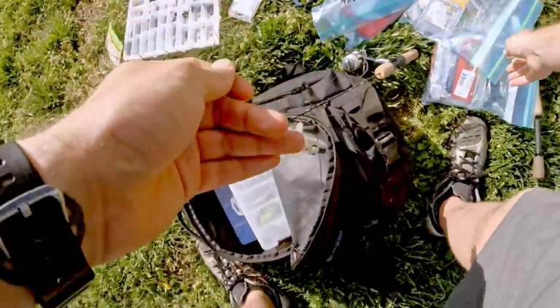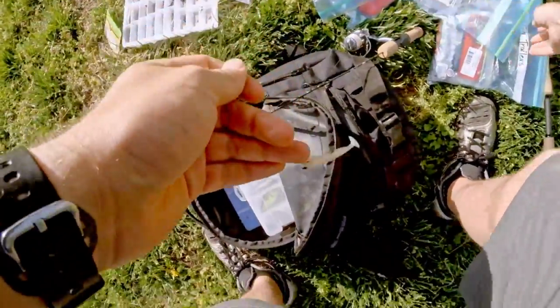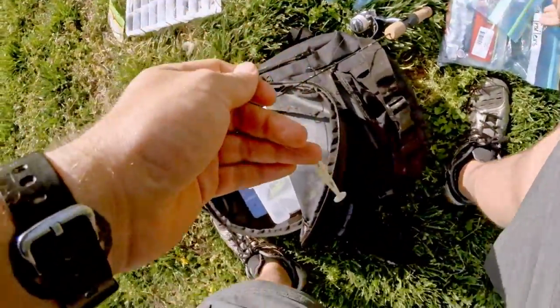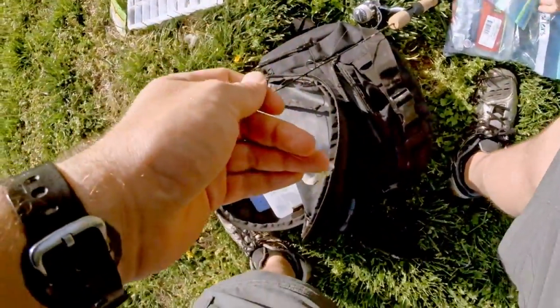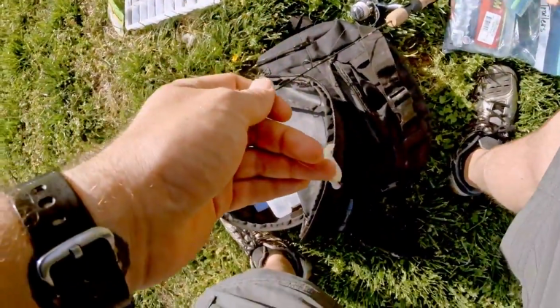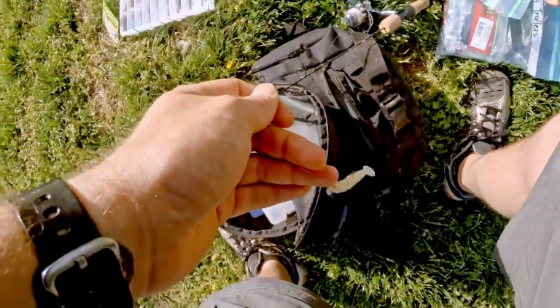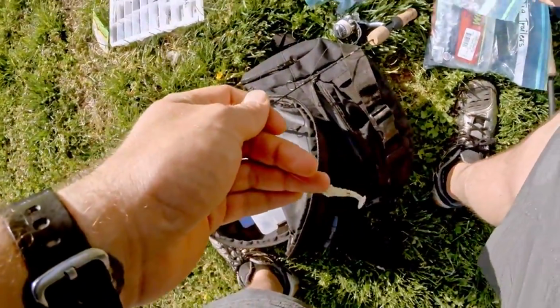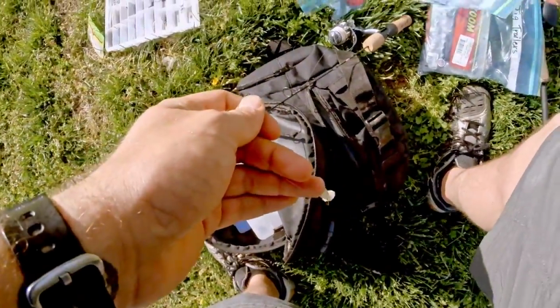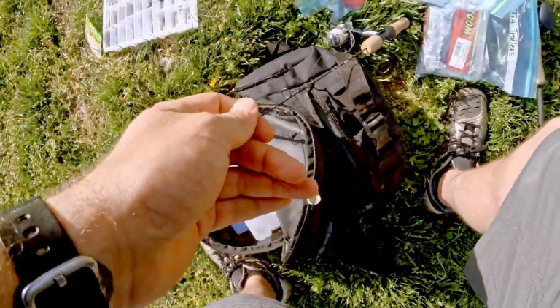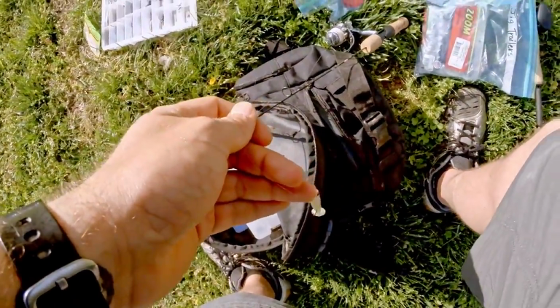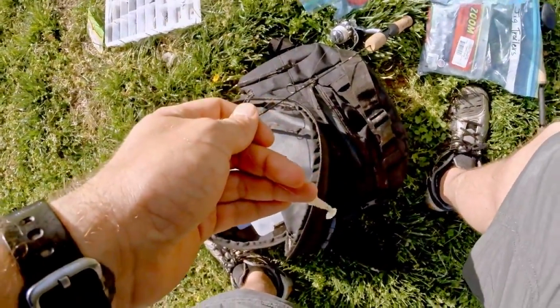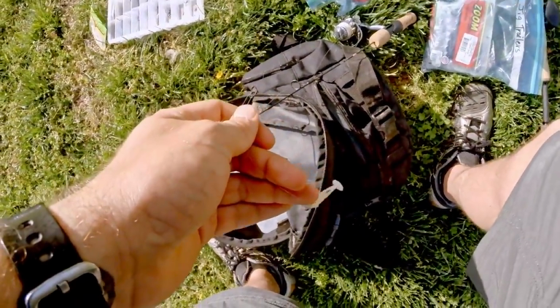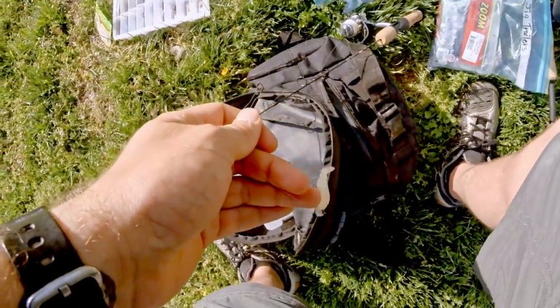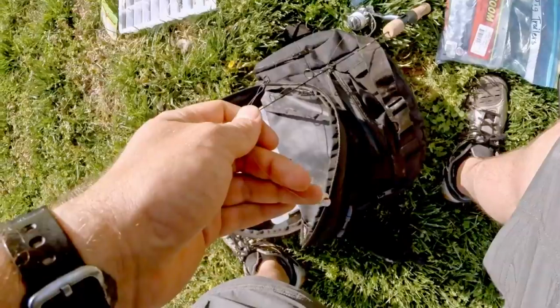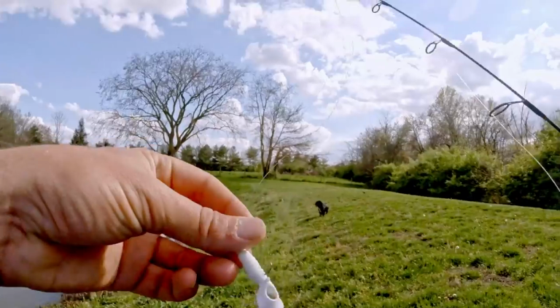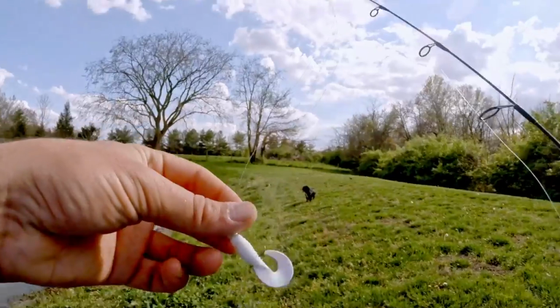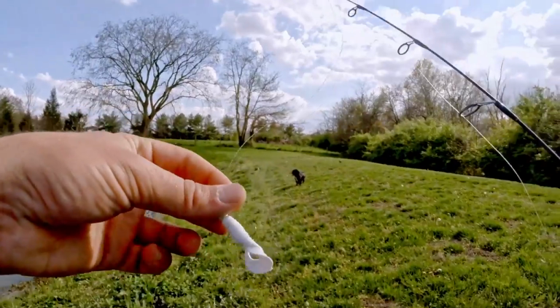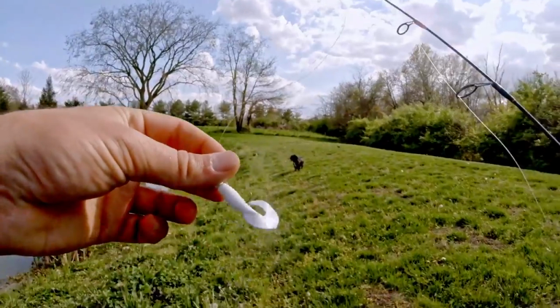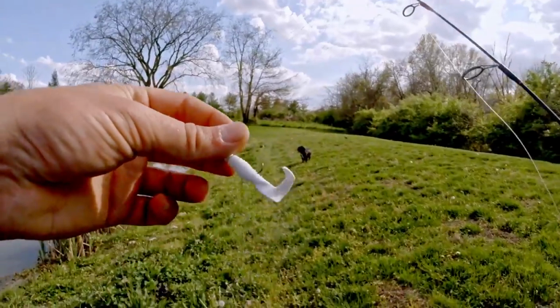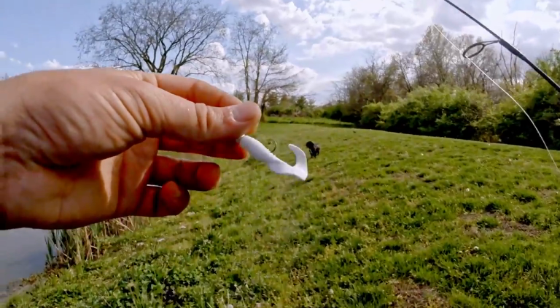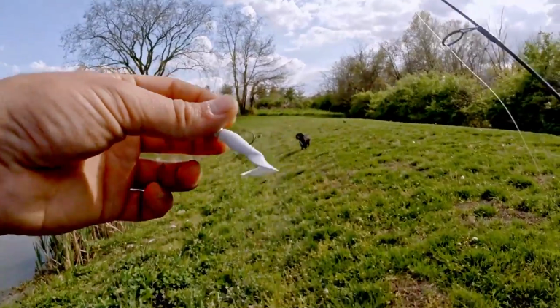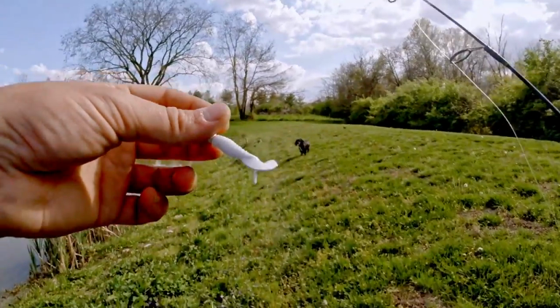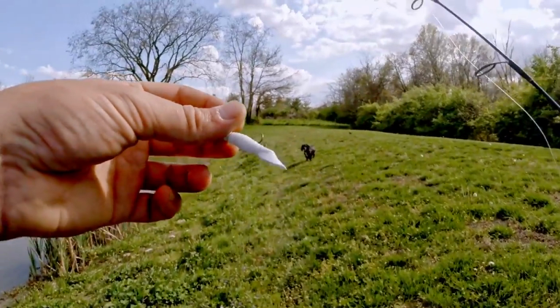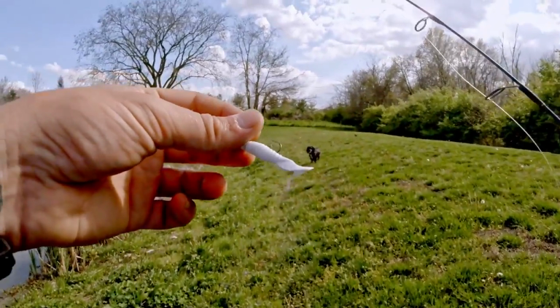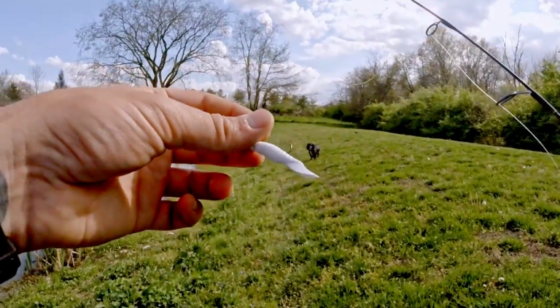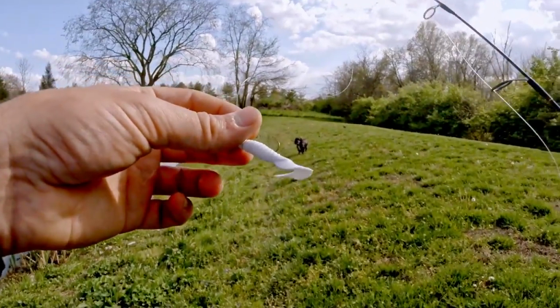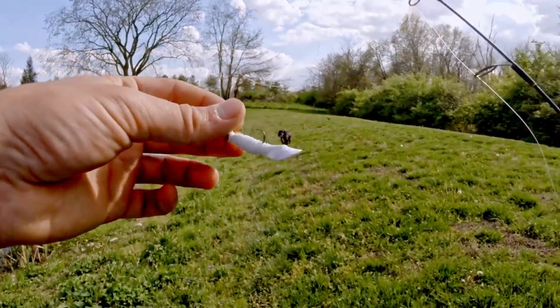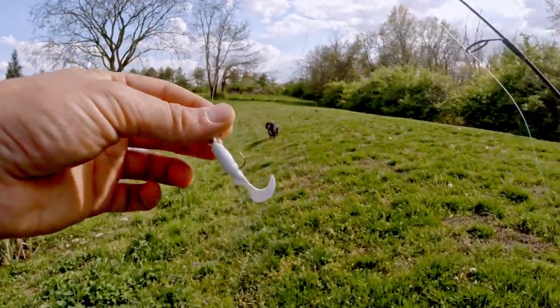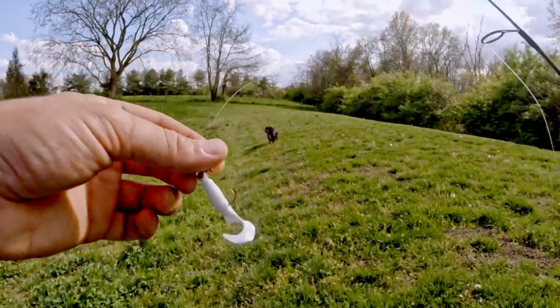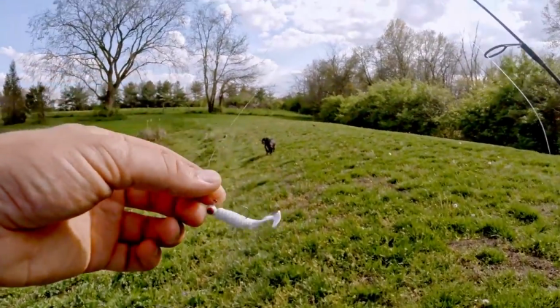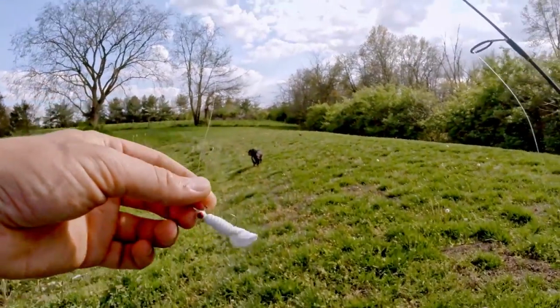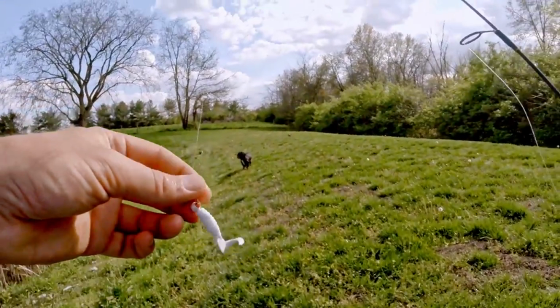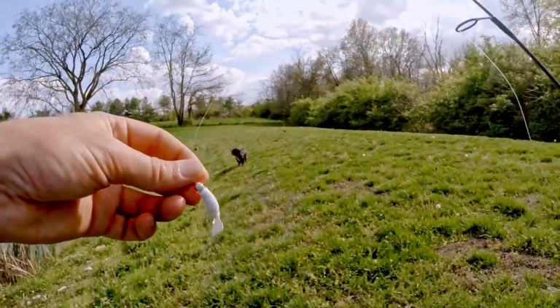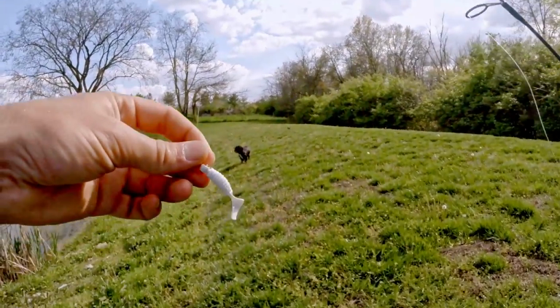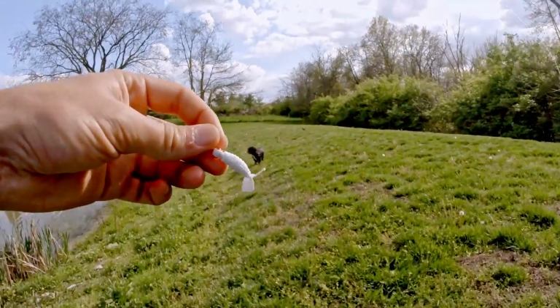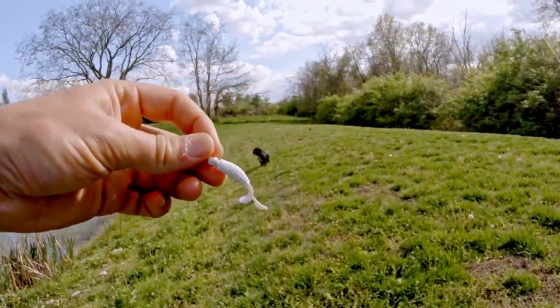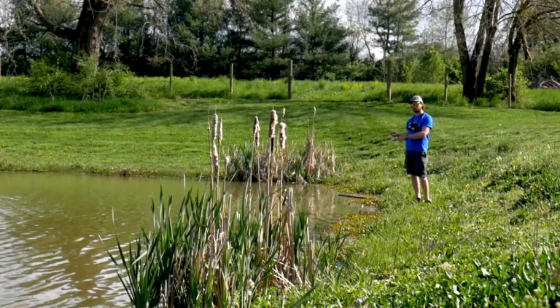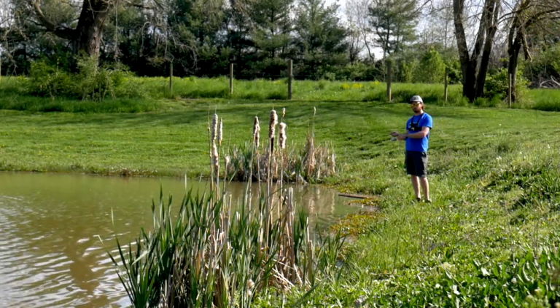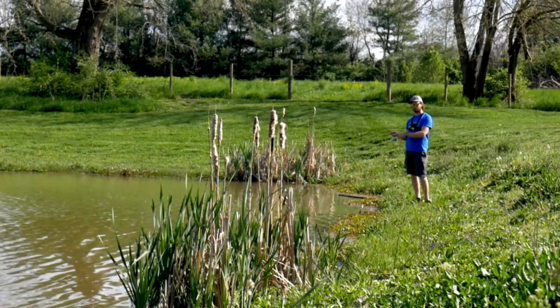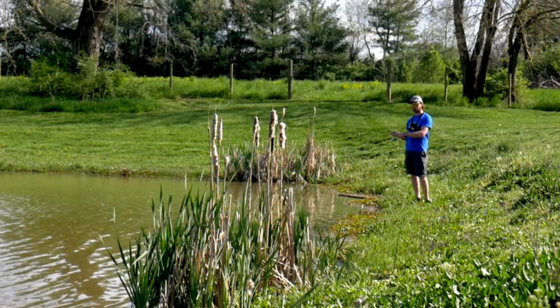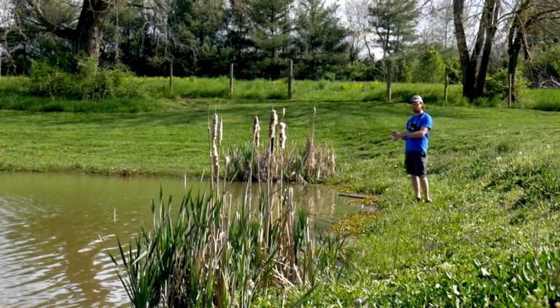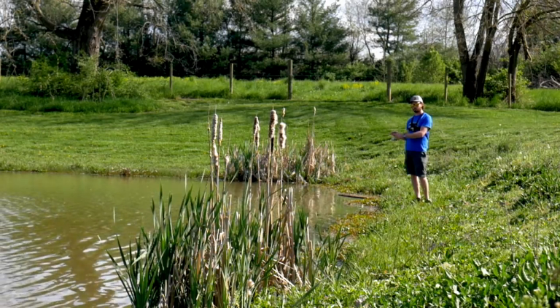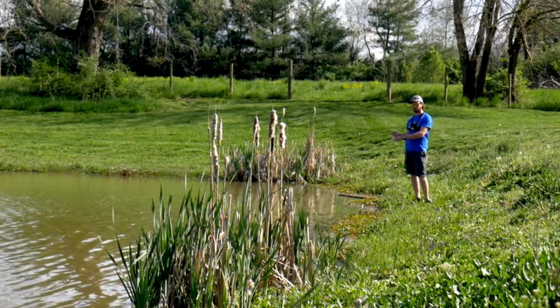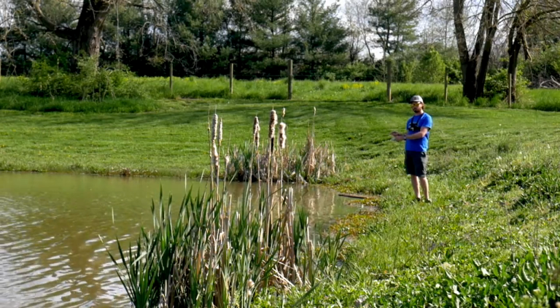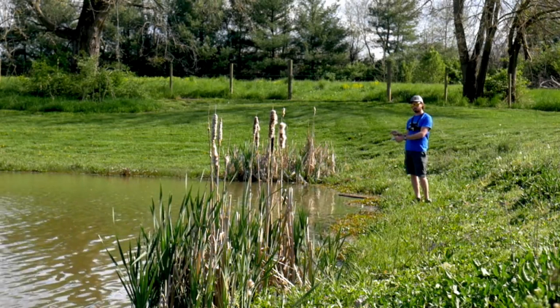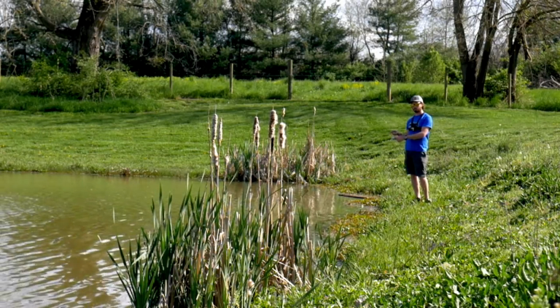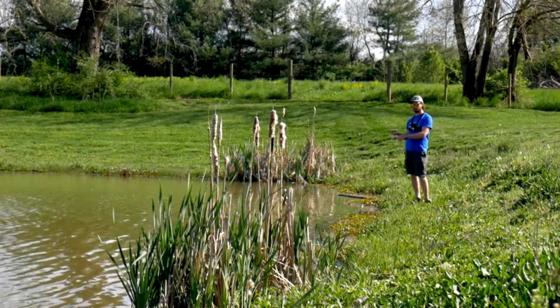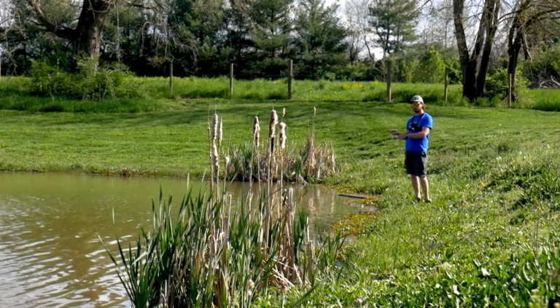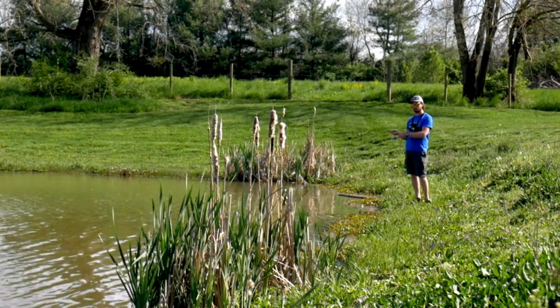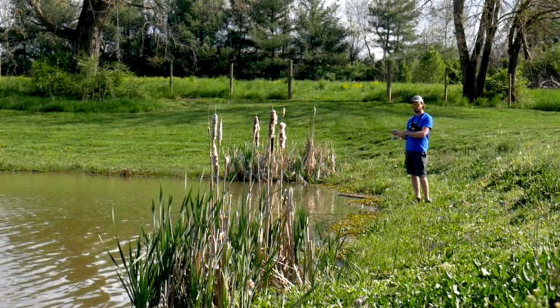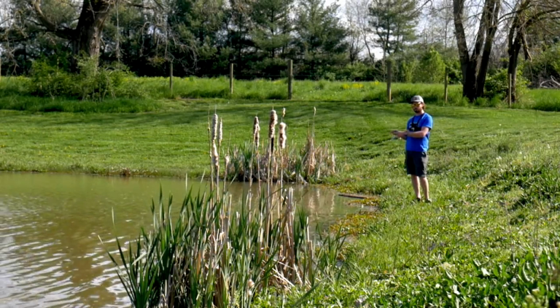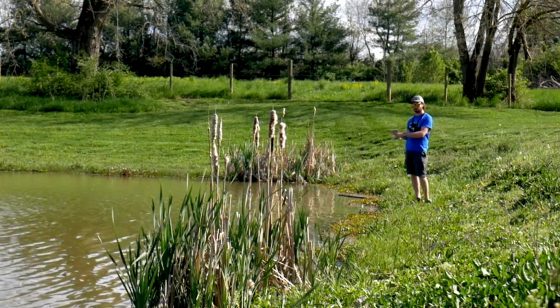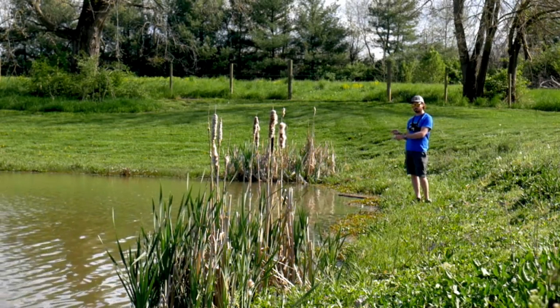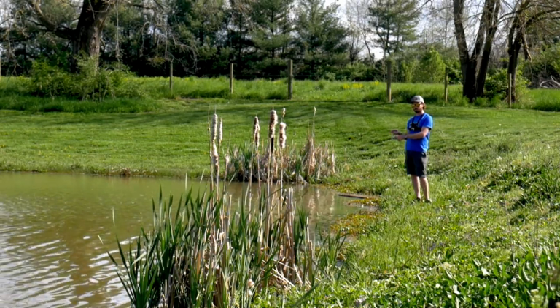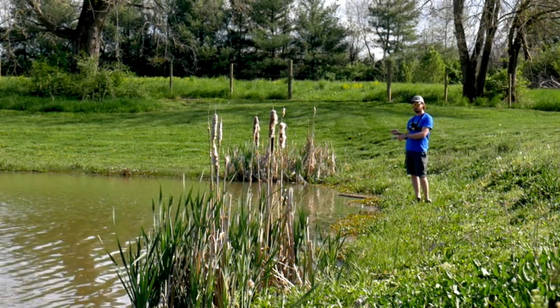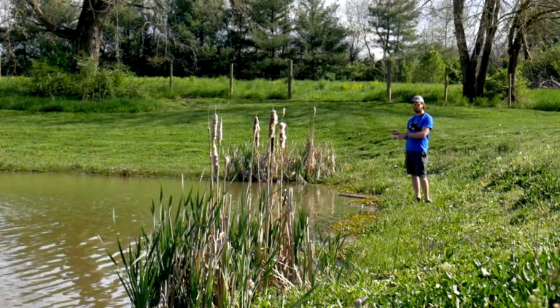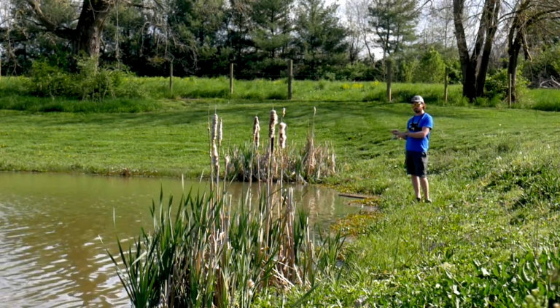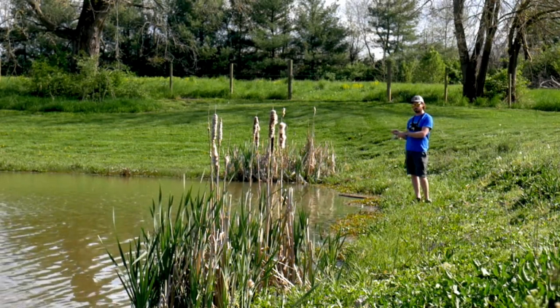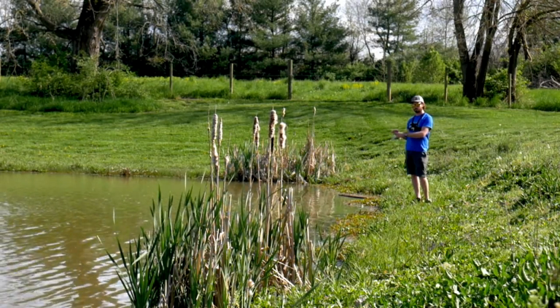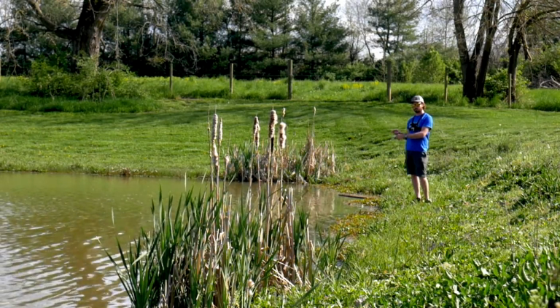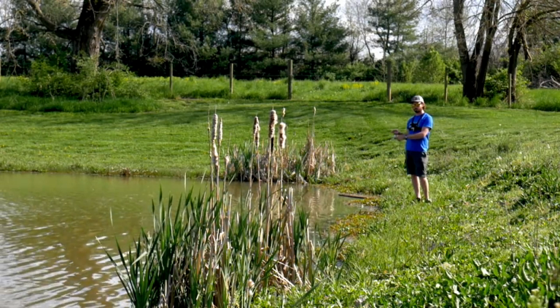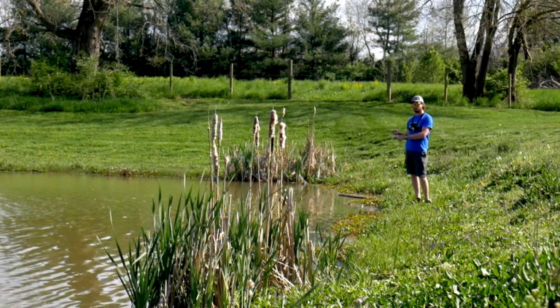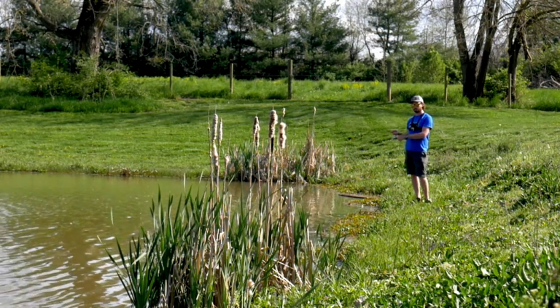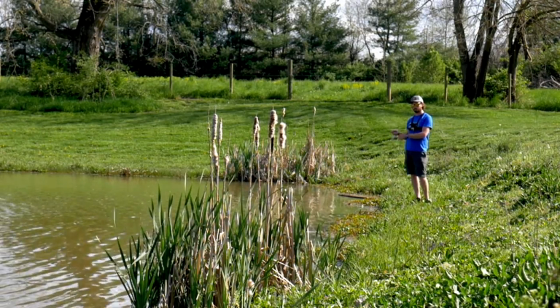Changing up the bait again — switched over to a white grub so I could work it a tad bit slower and still keep a pretty good action.